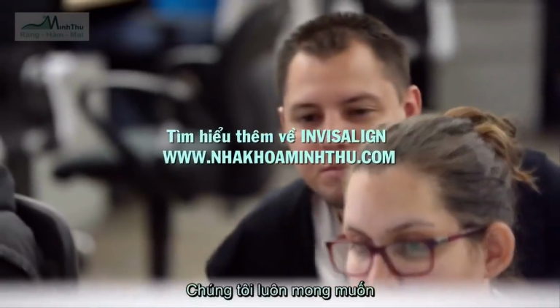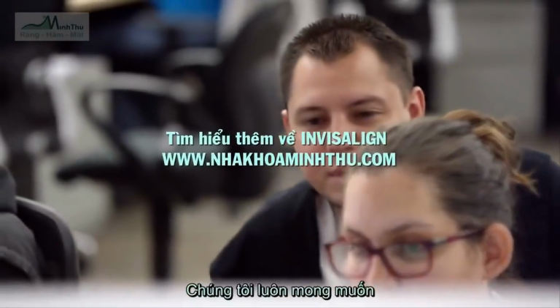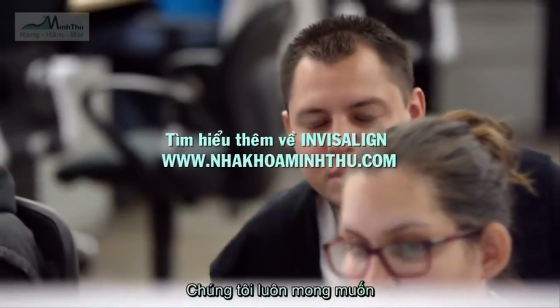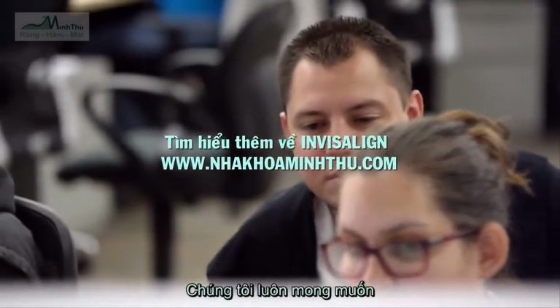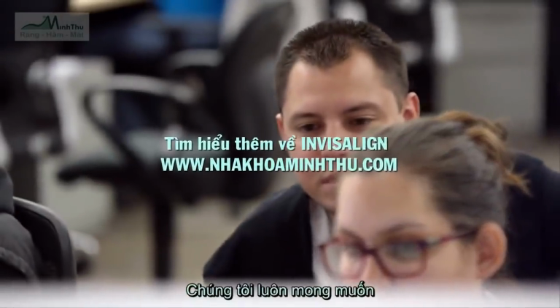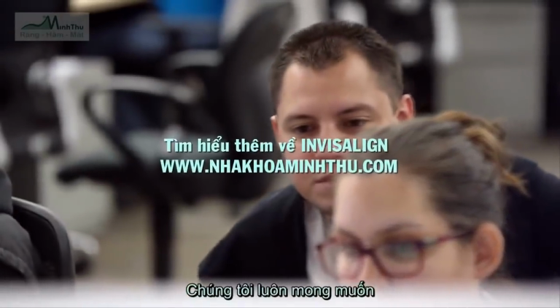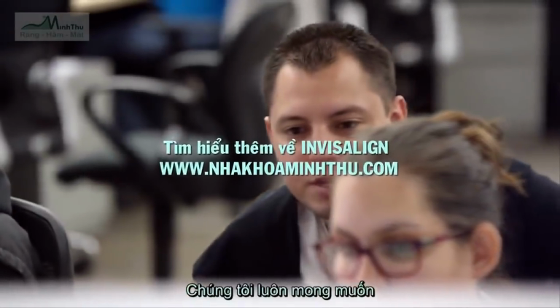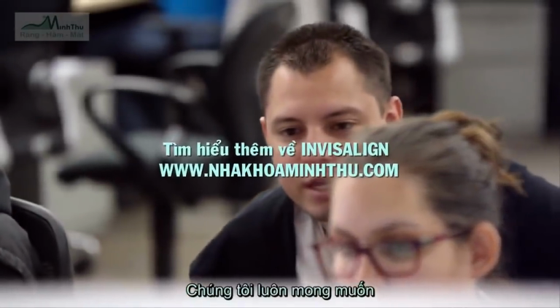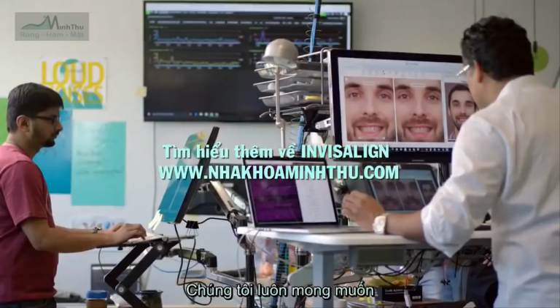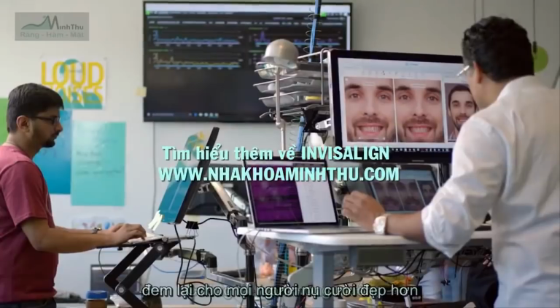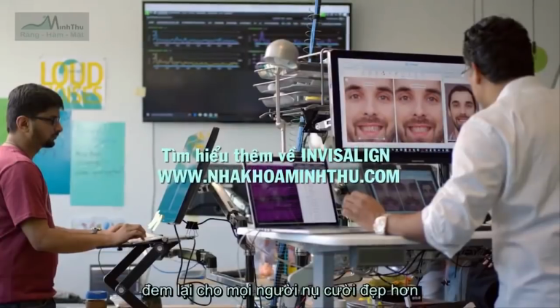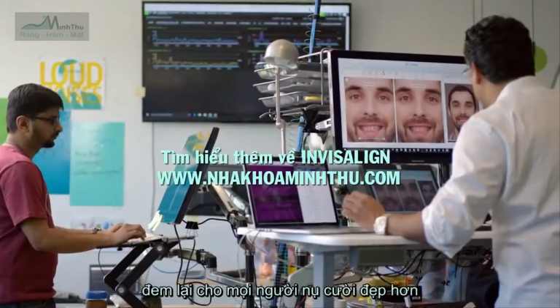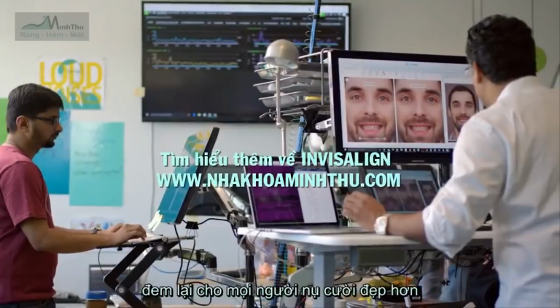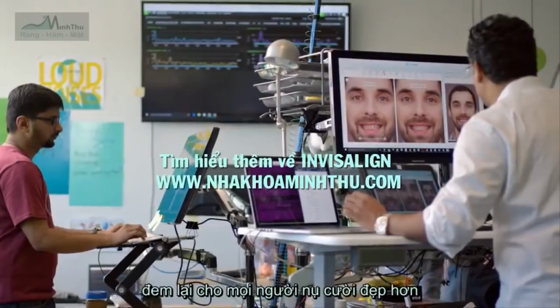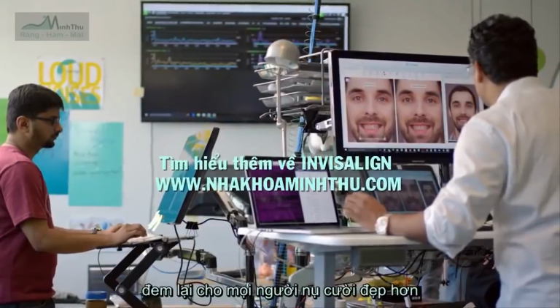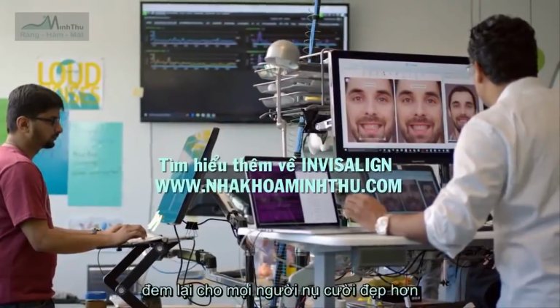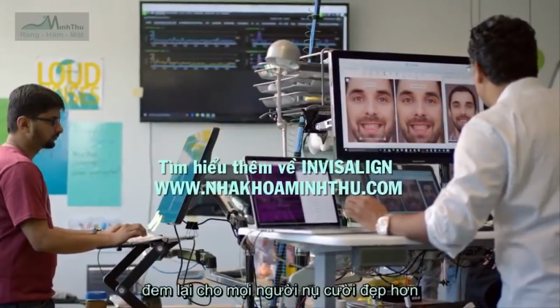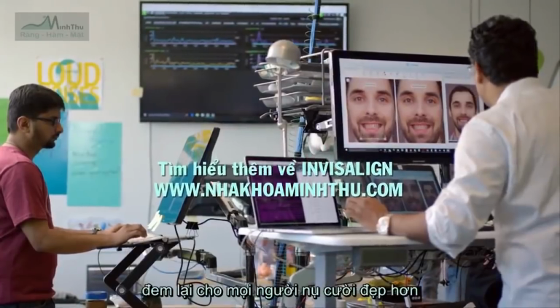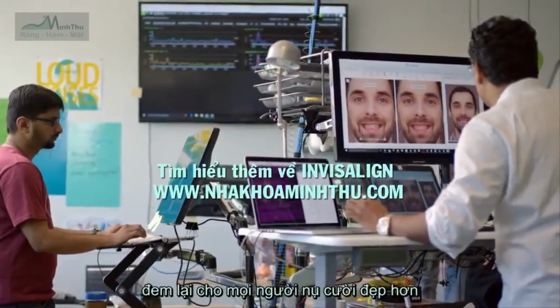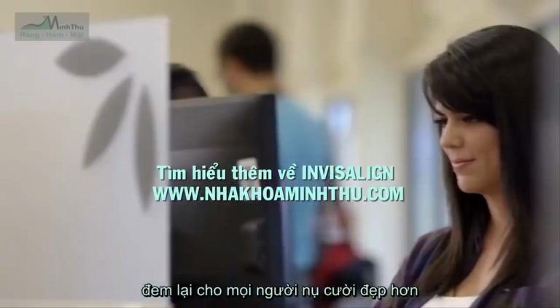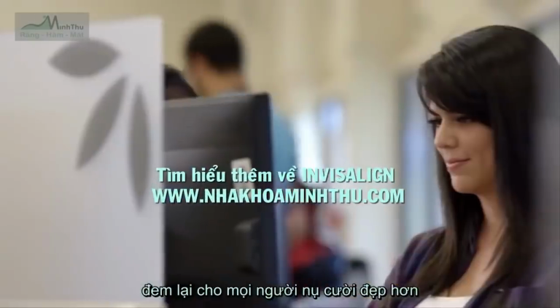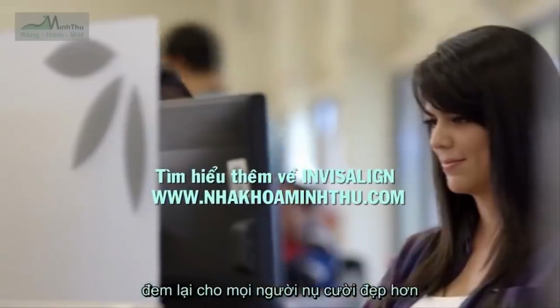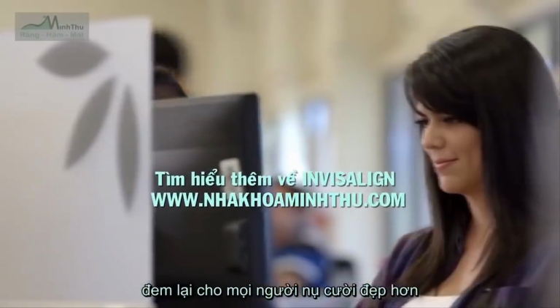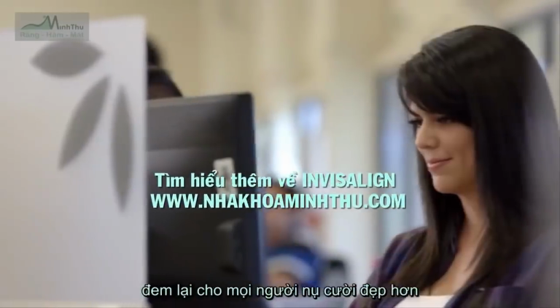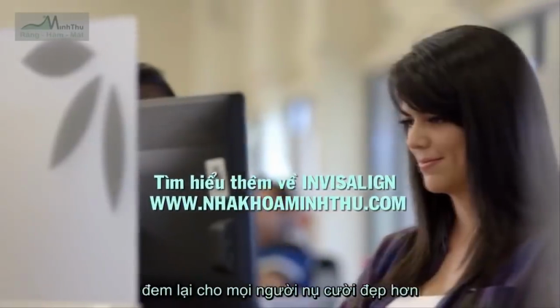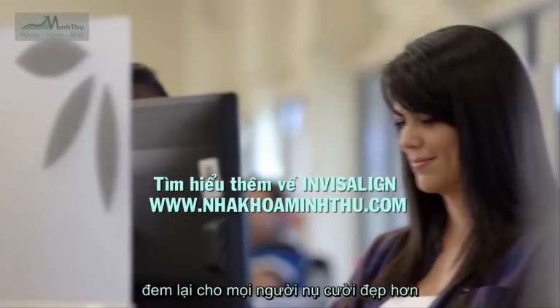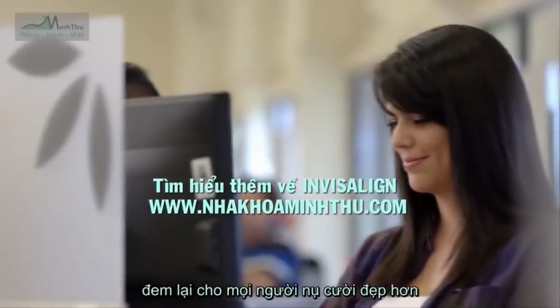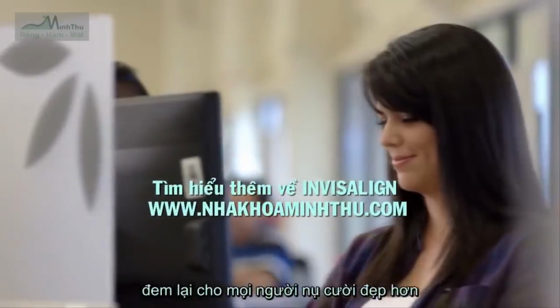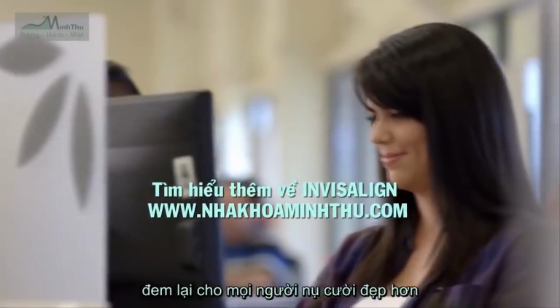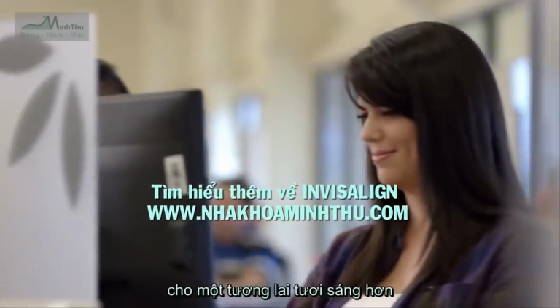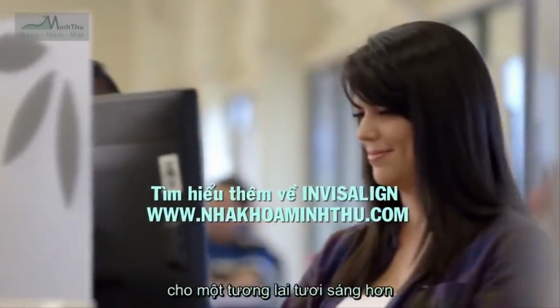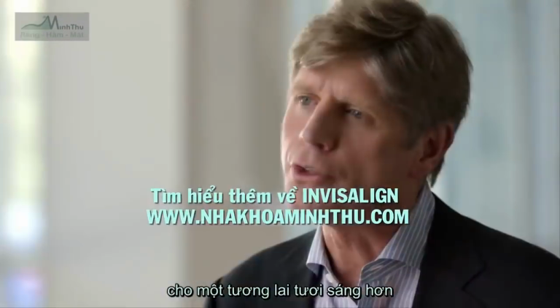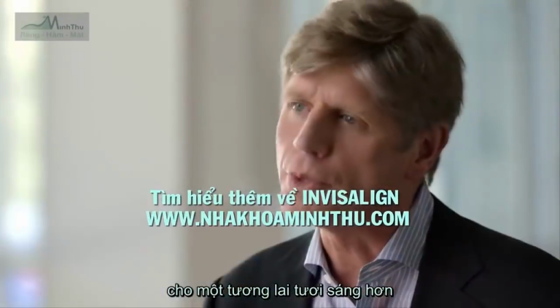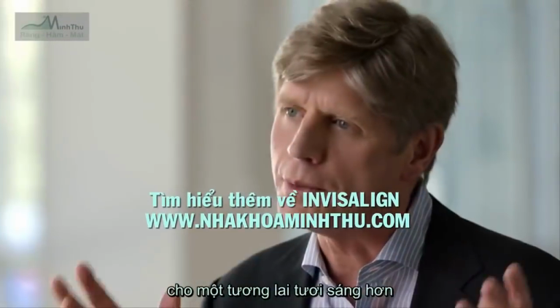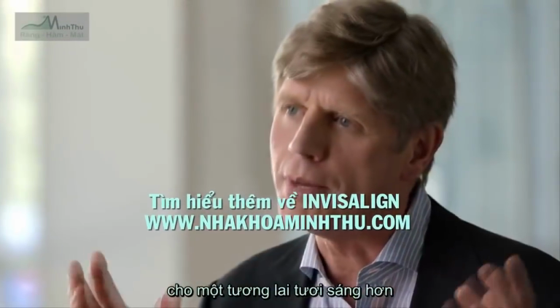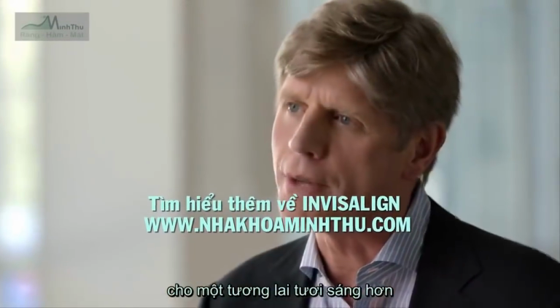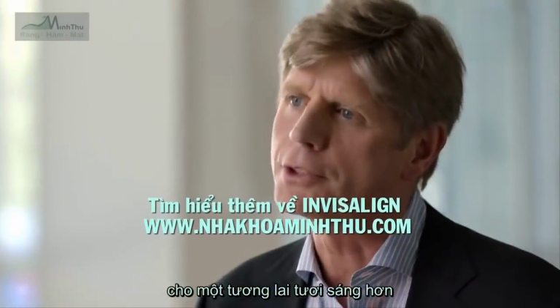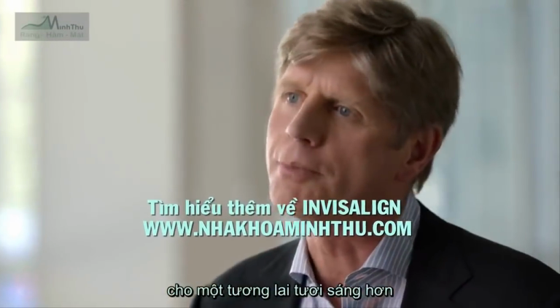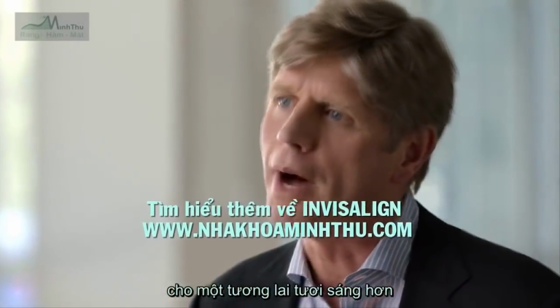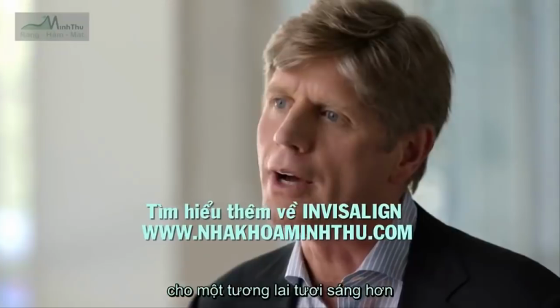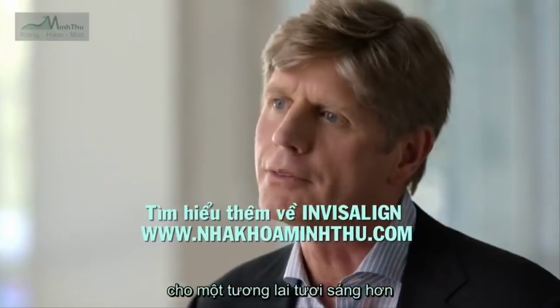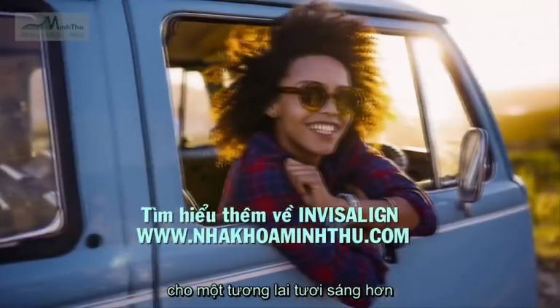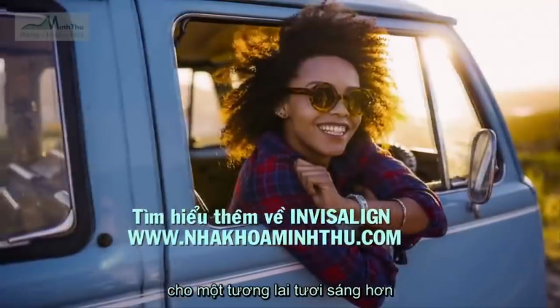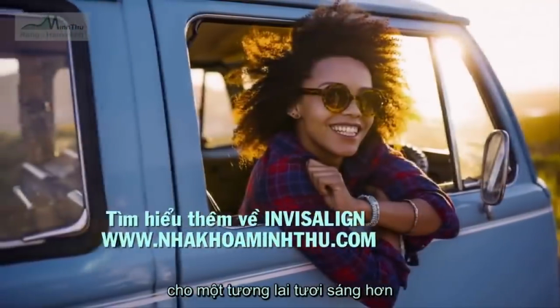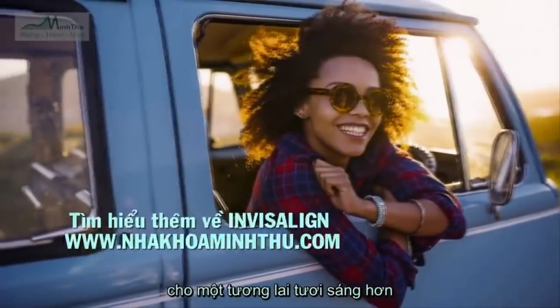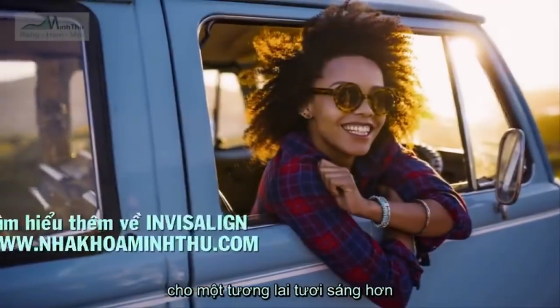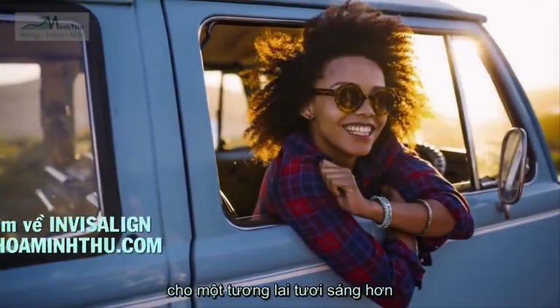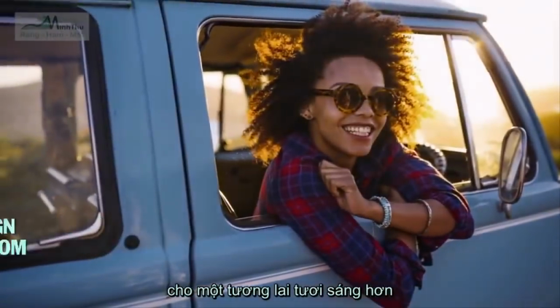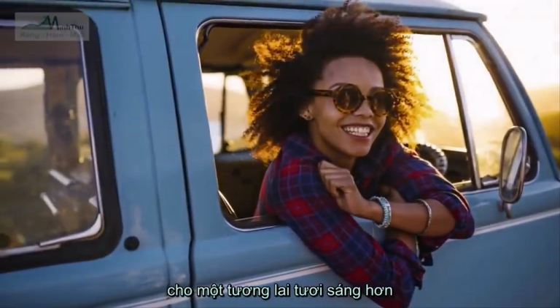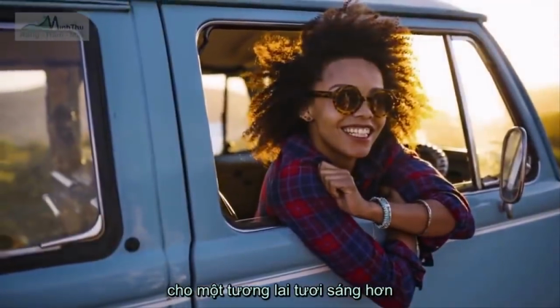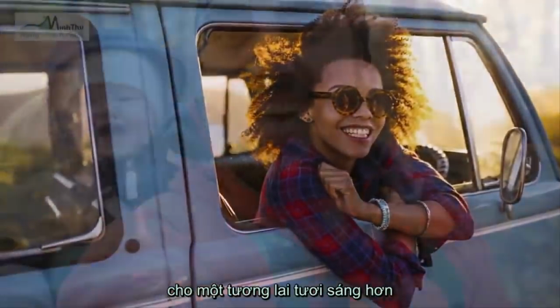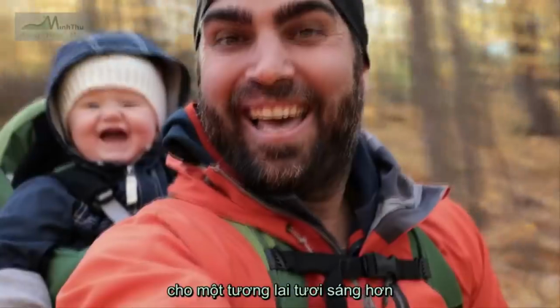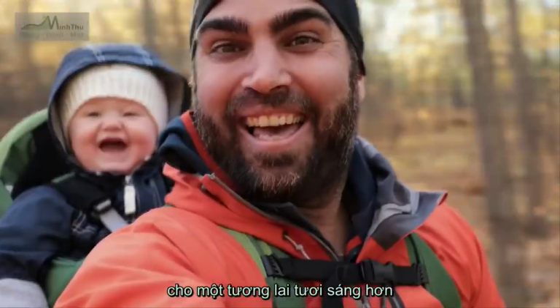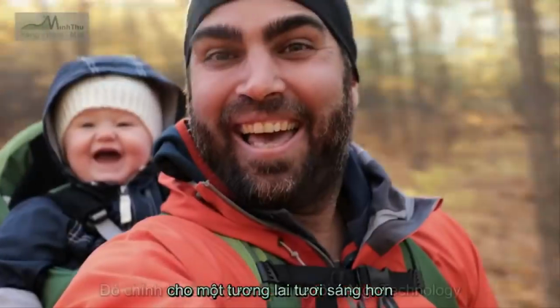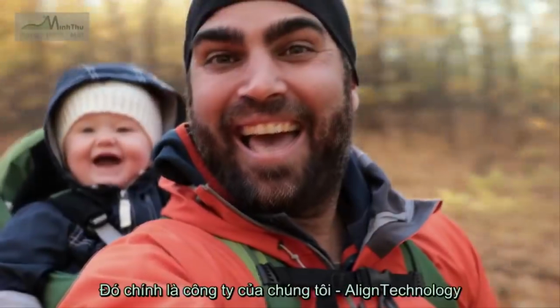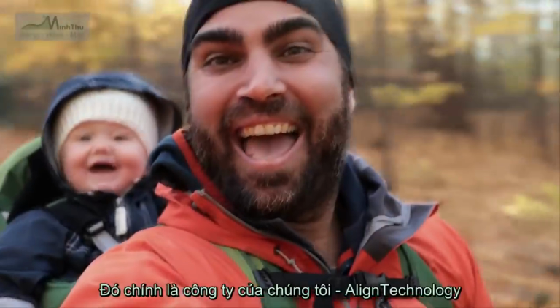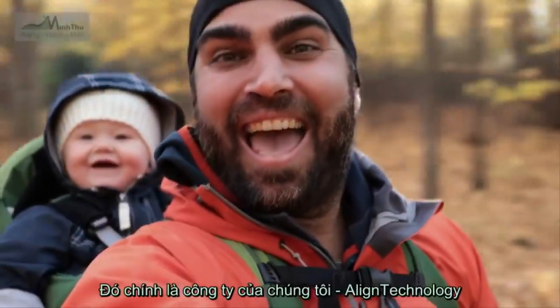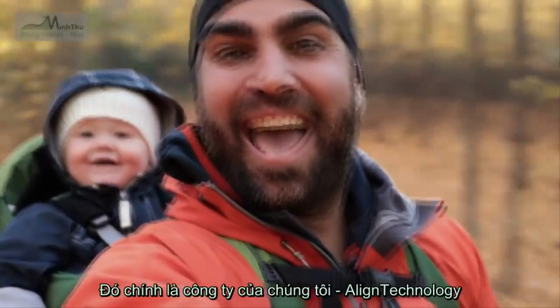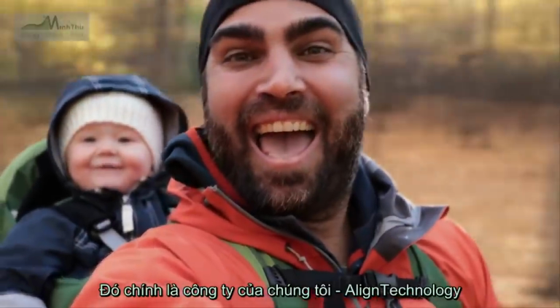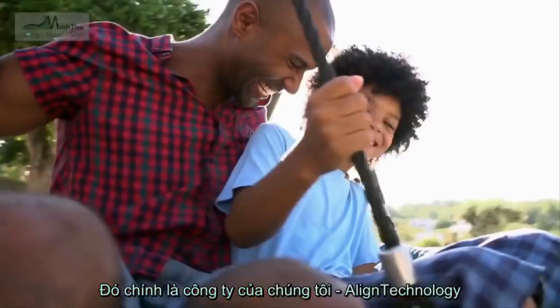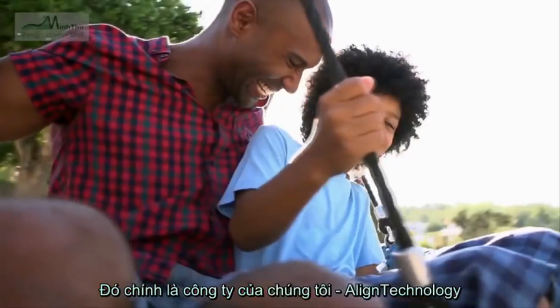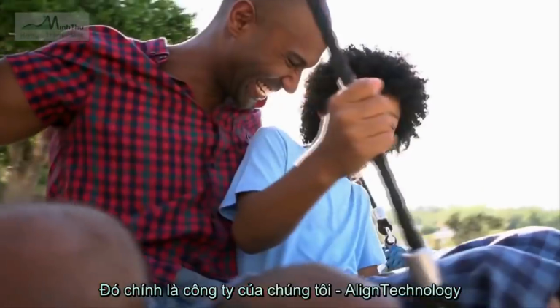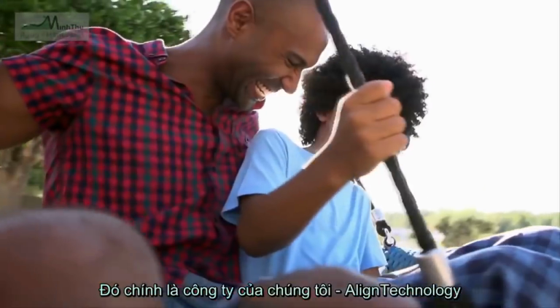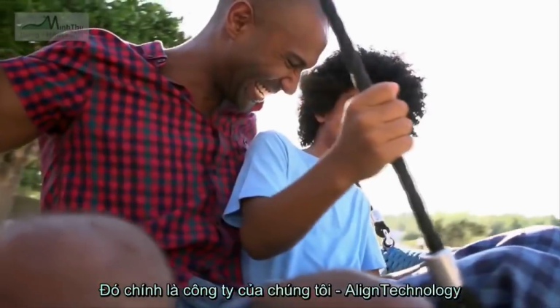What drives employees at Align is the opportunity to give patients a better future with a better smile. That's the foundation of what we do.